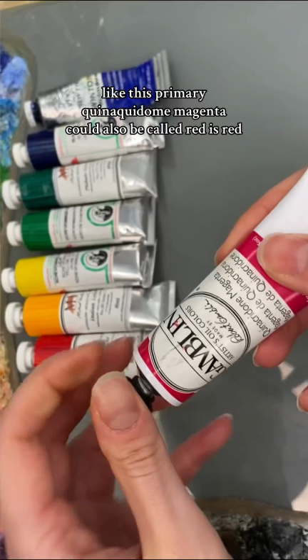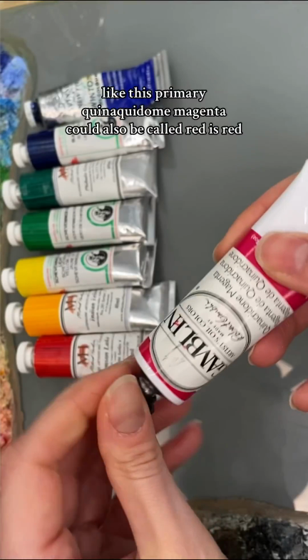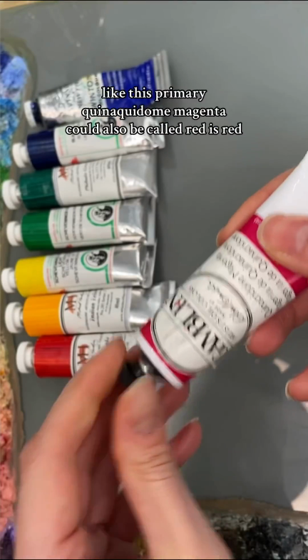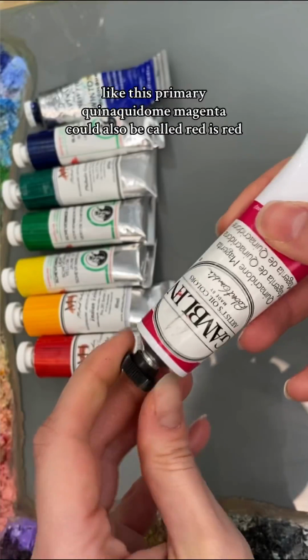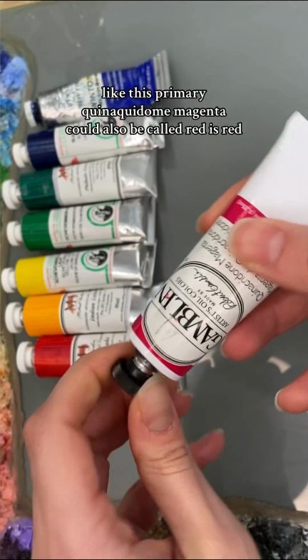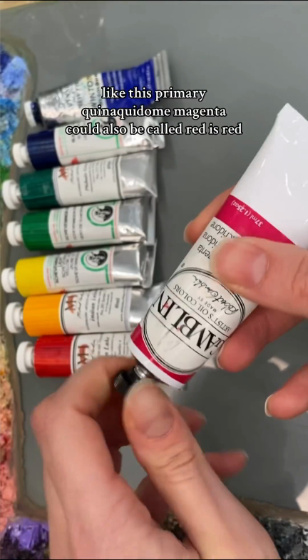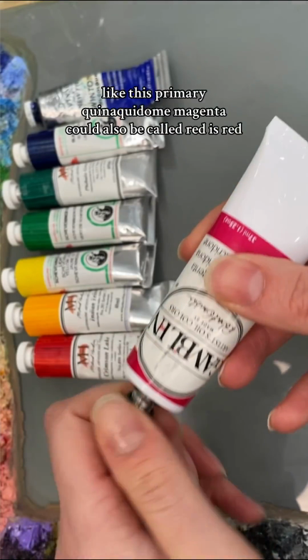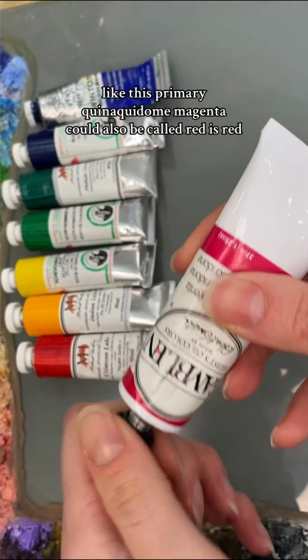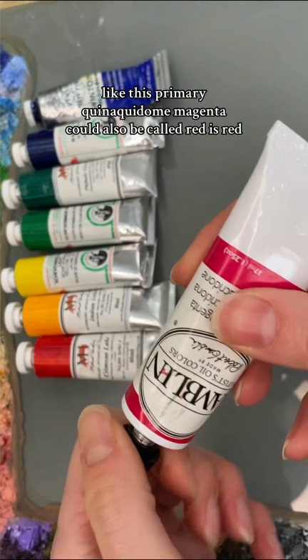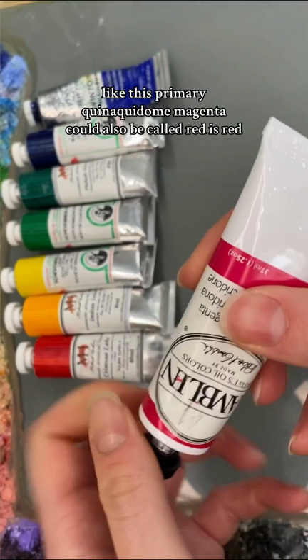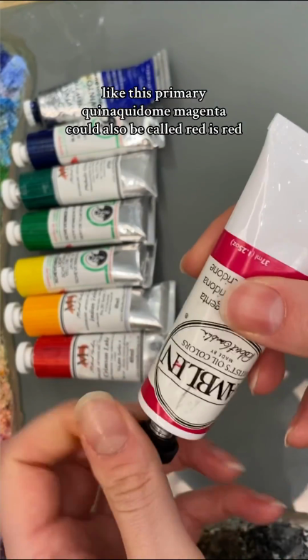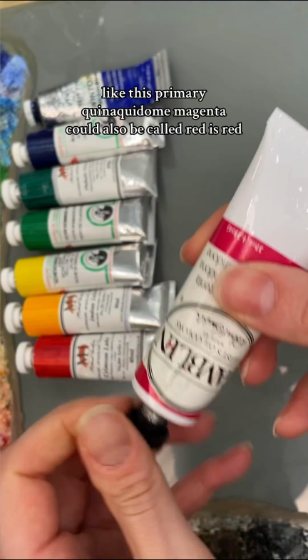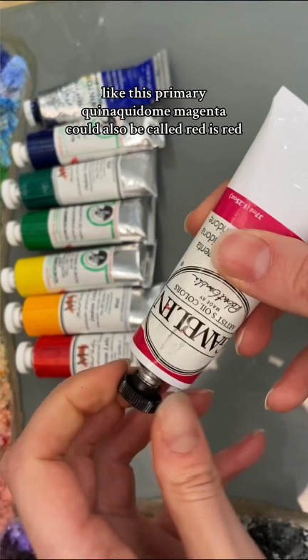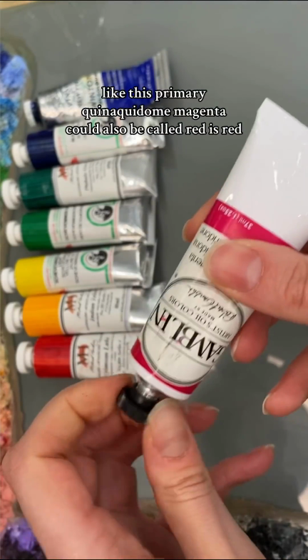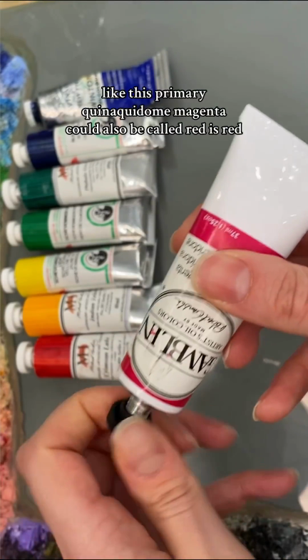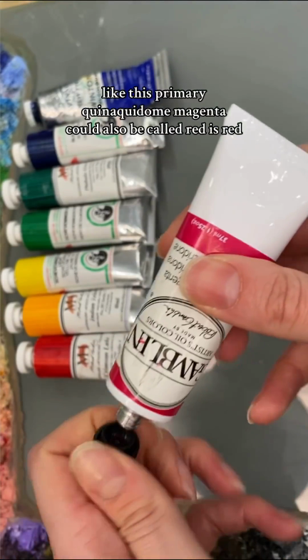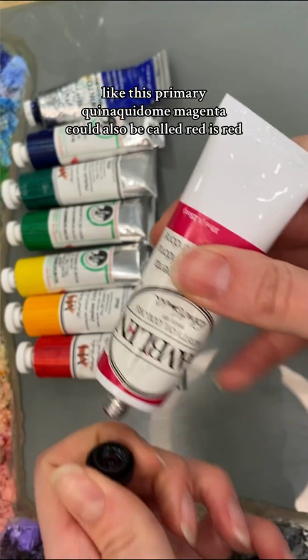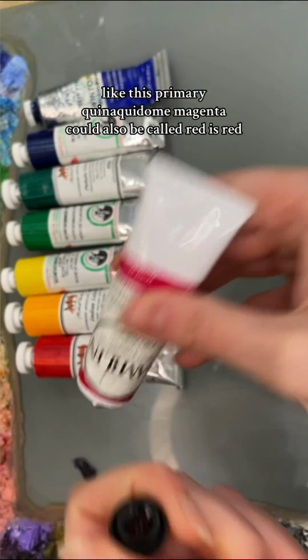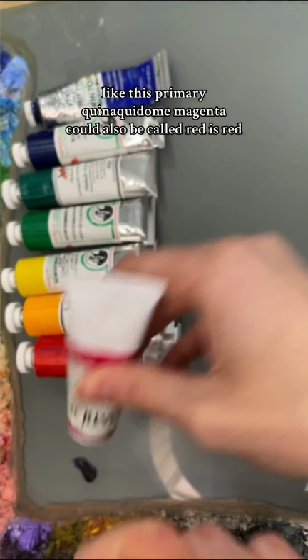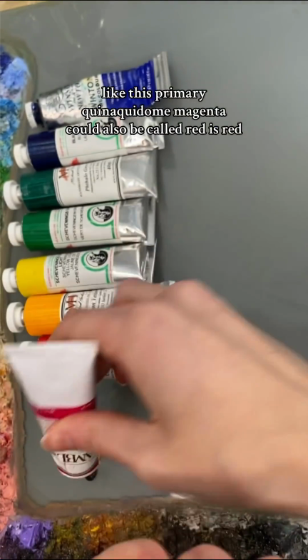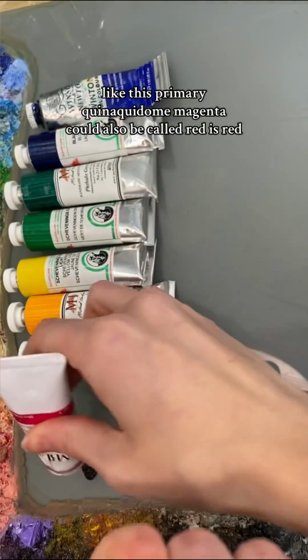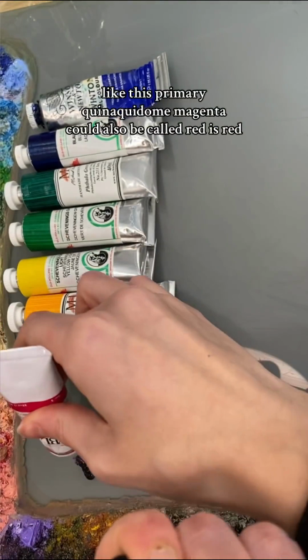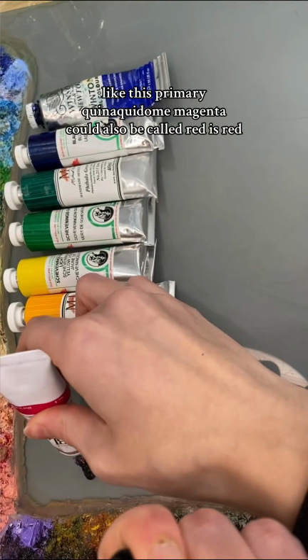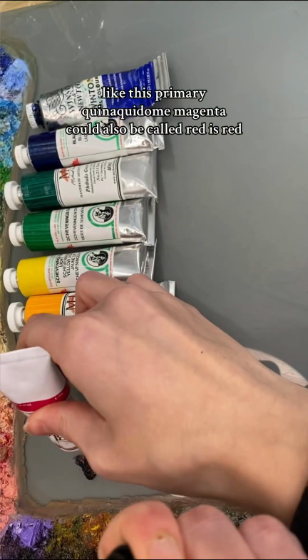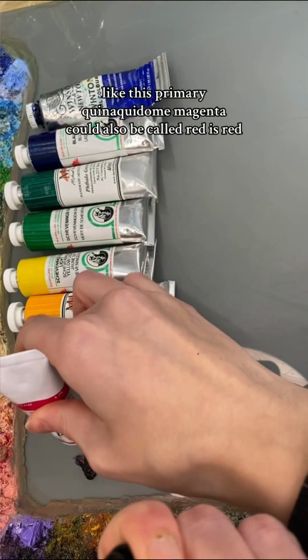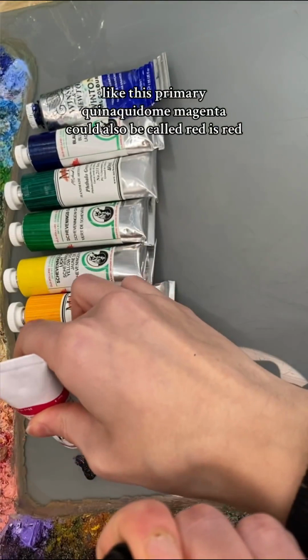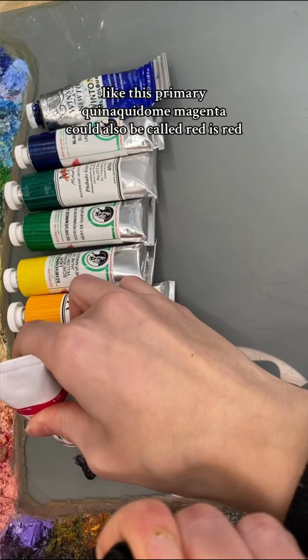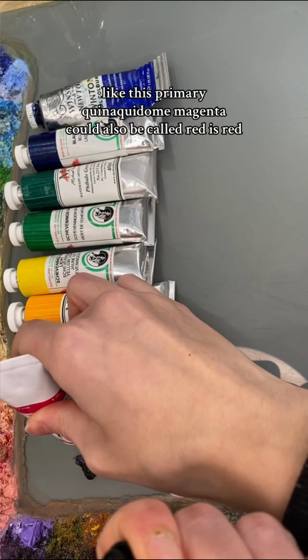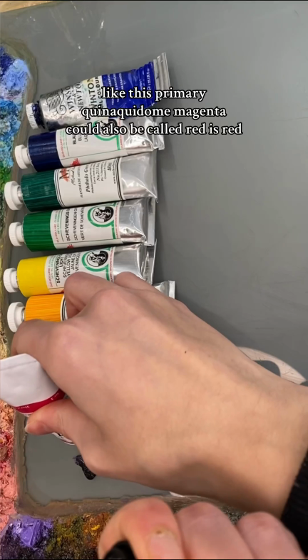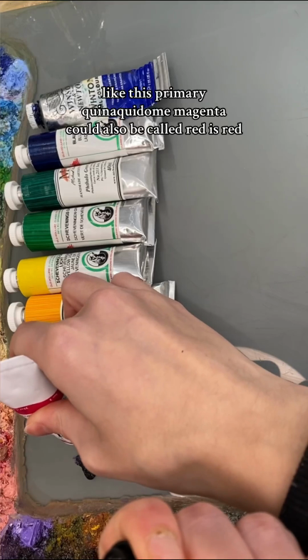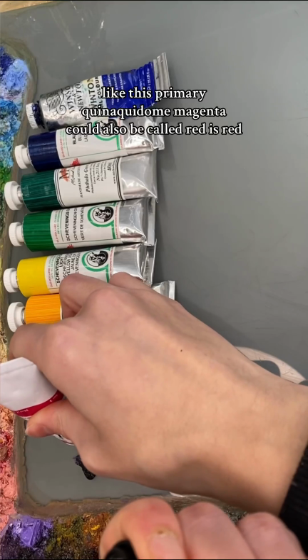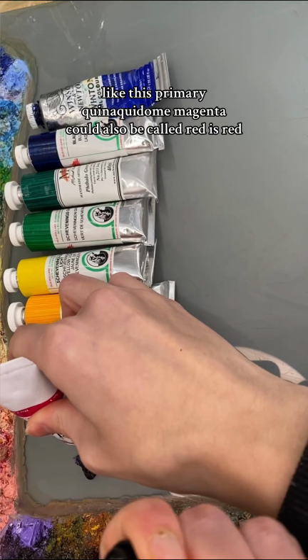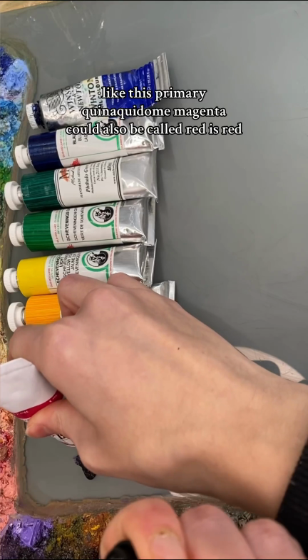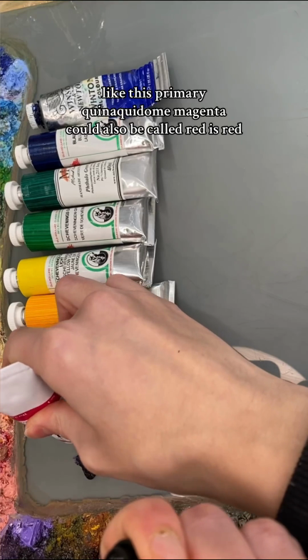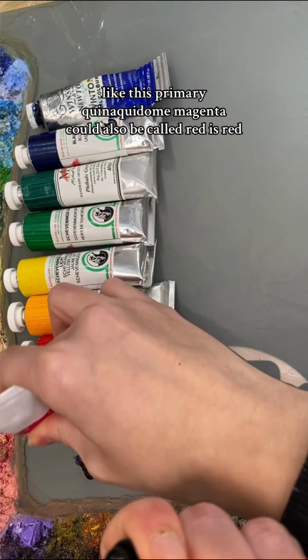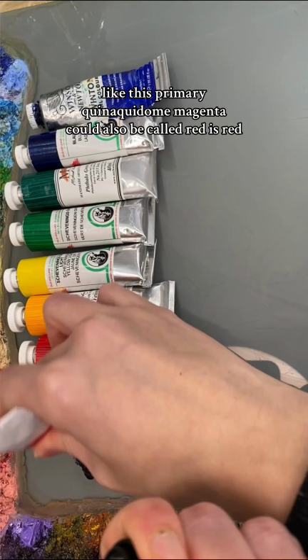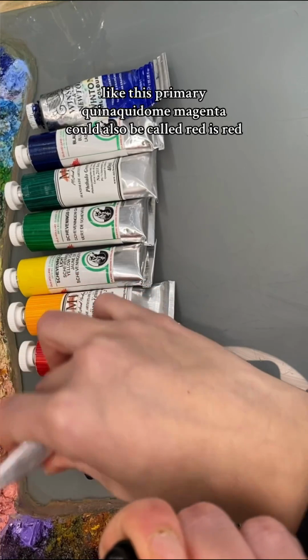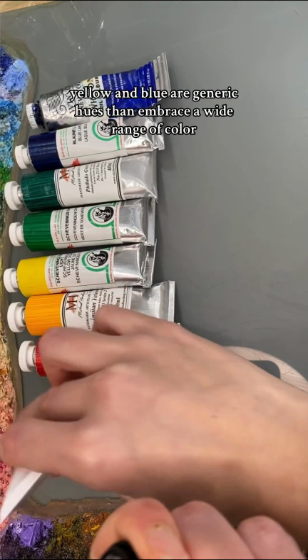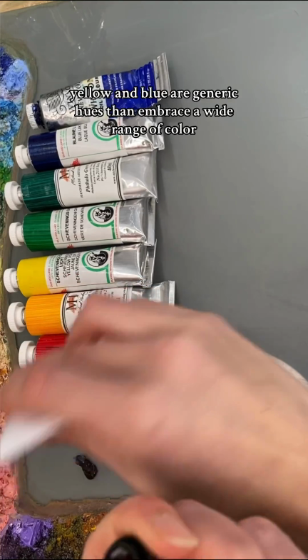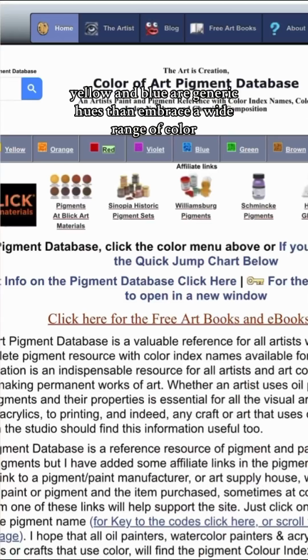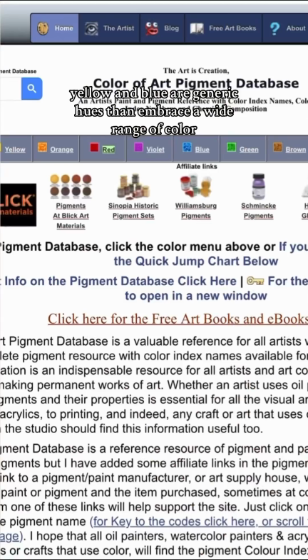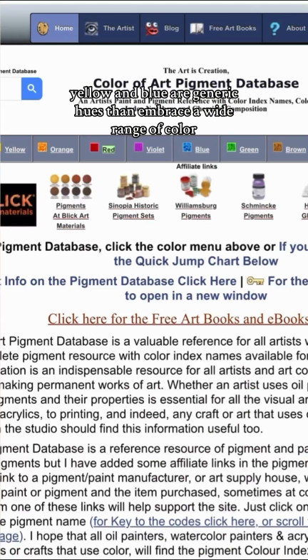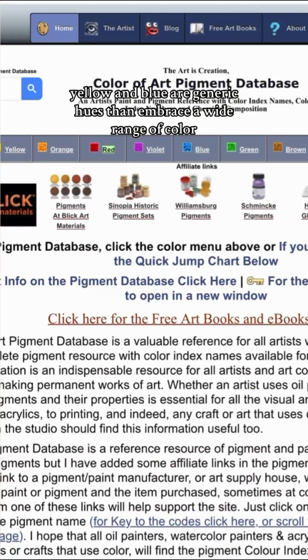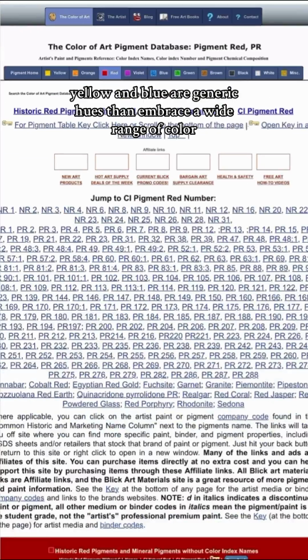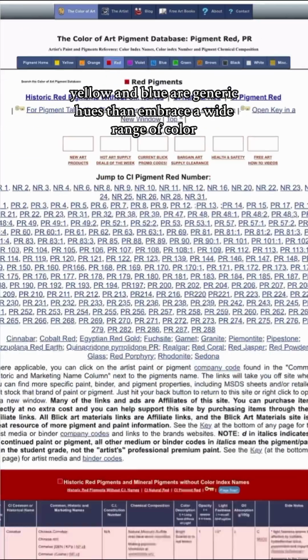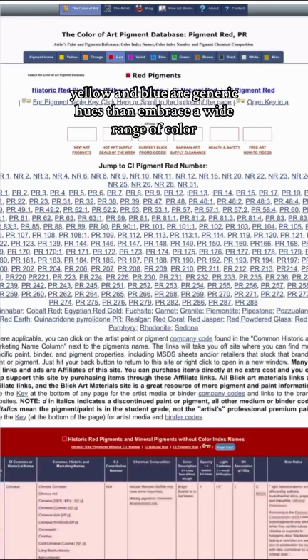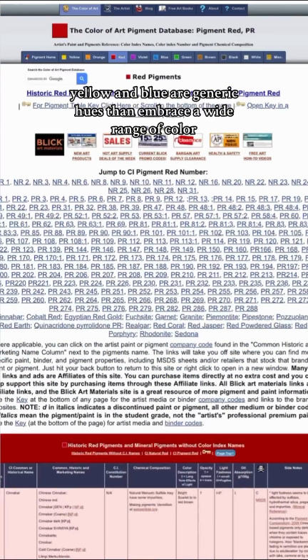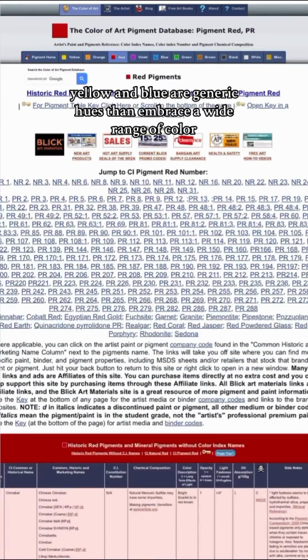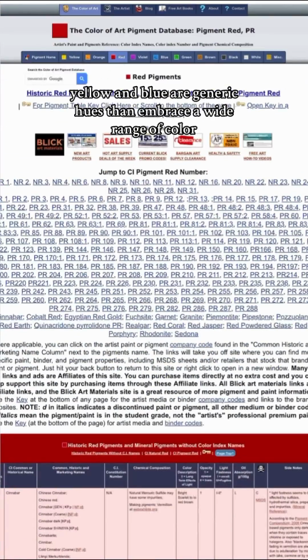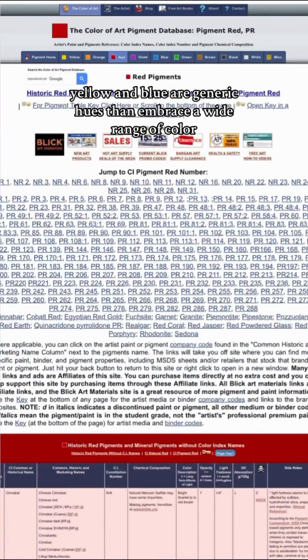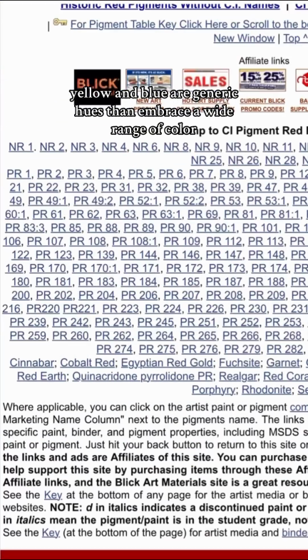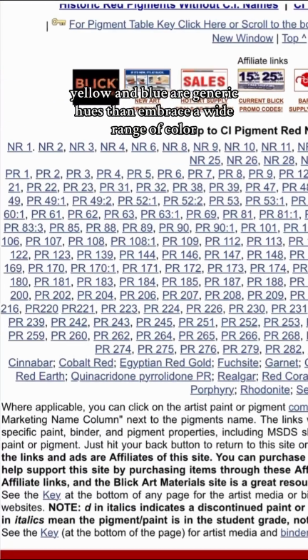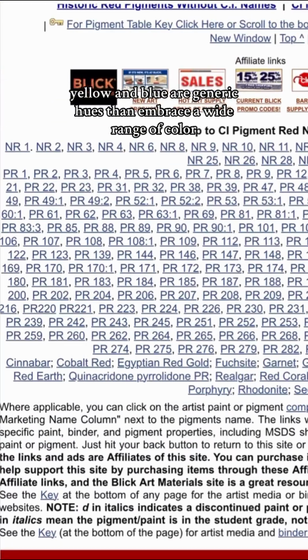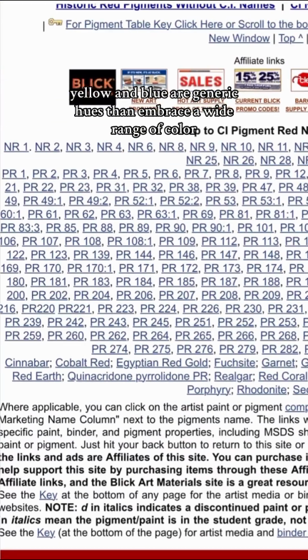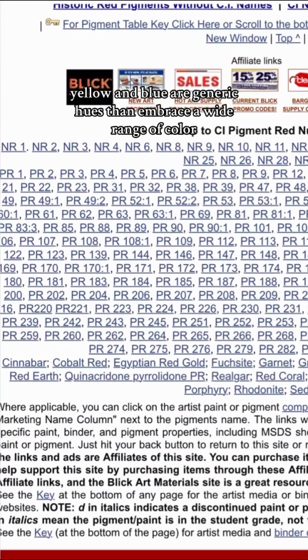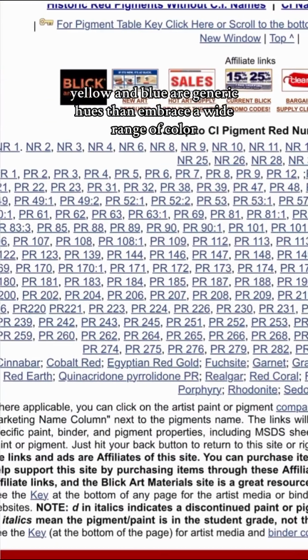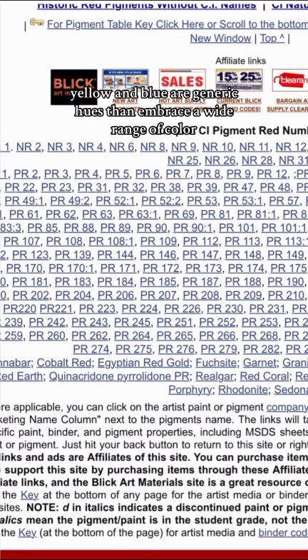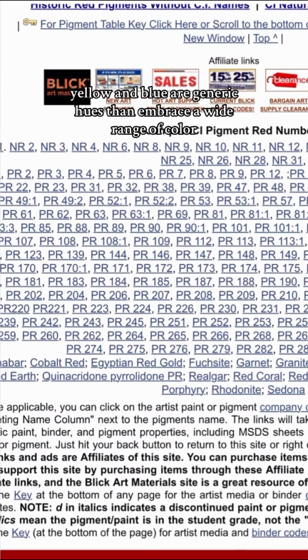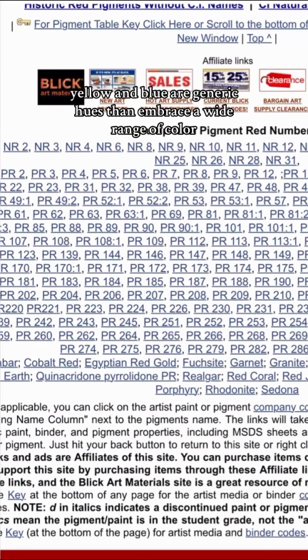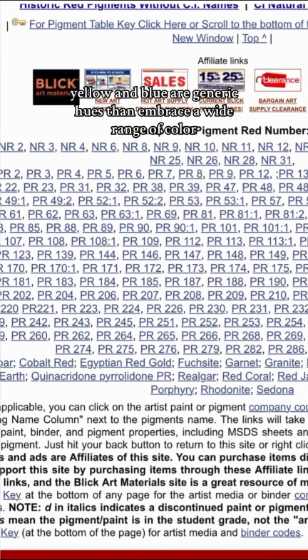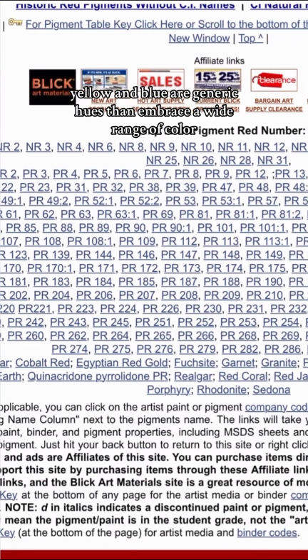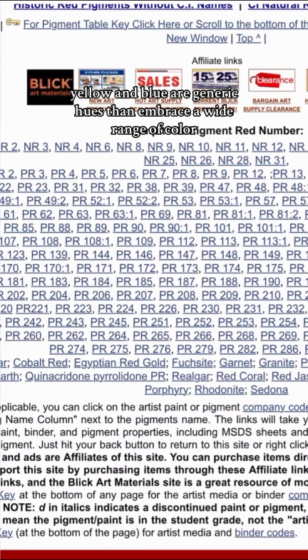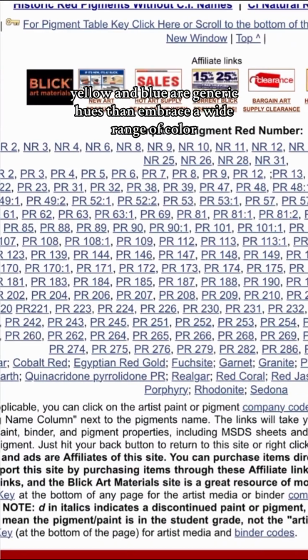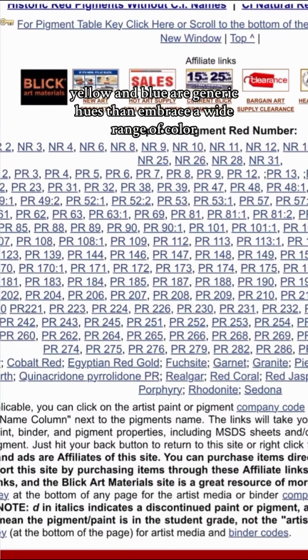Like this primary quinacridone magenta could also be called red. Because red, yellow, and blue are generic hues that embrace a wide range of colour.